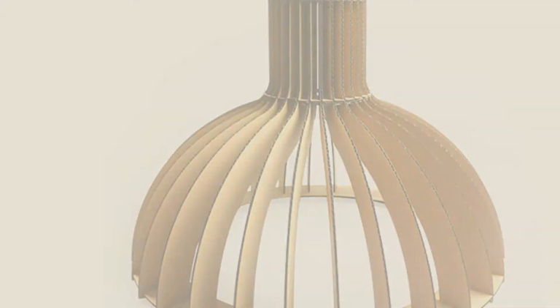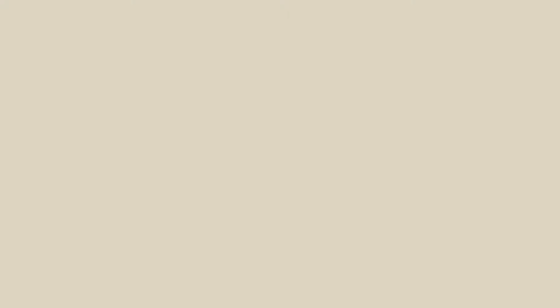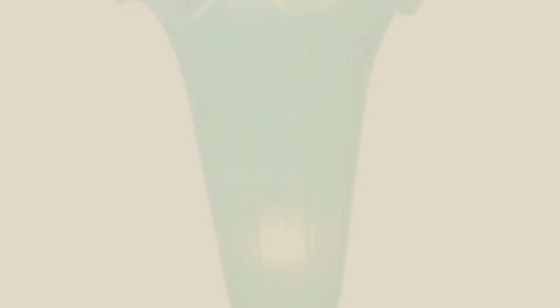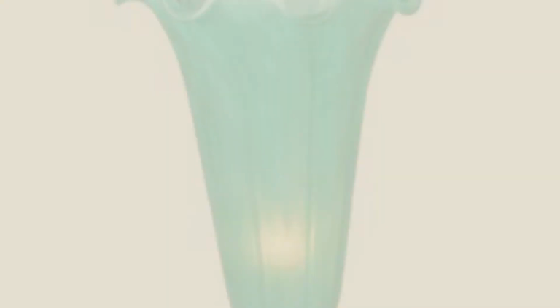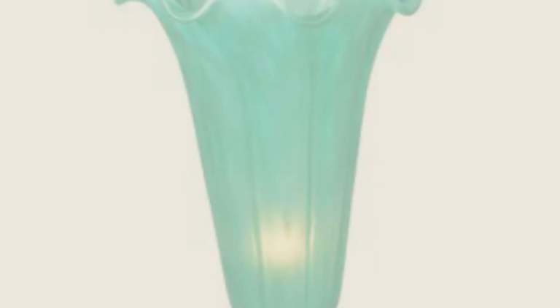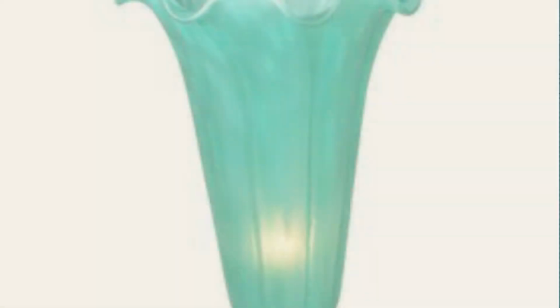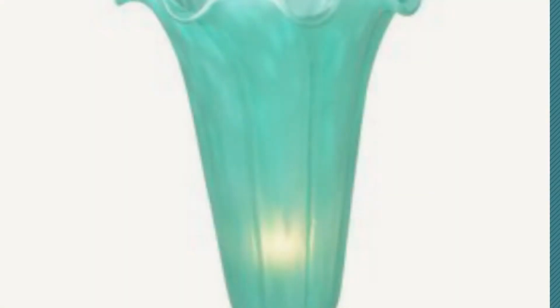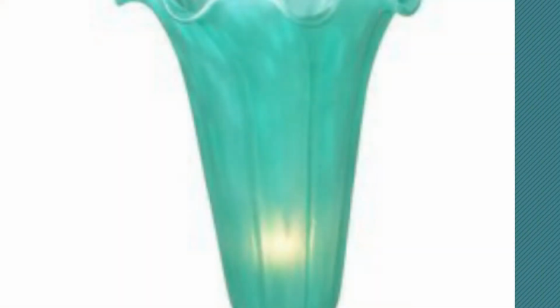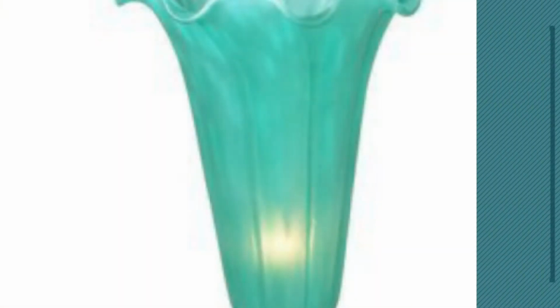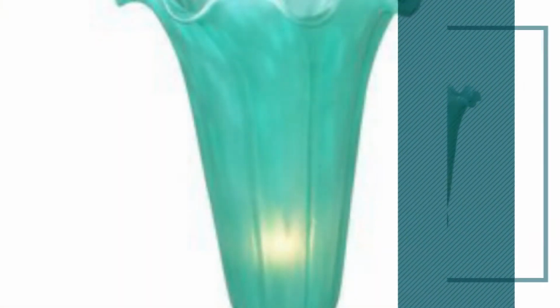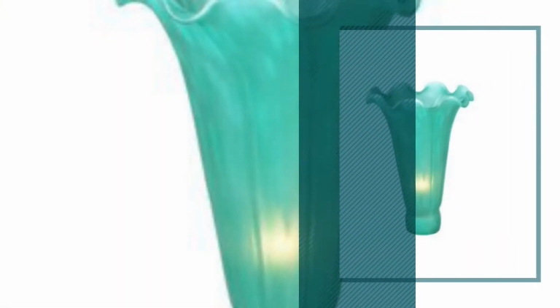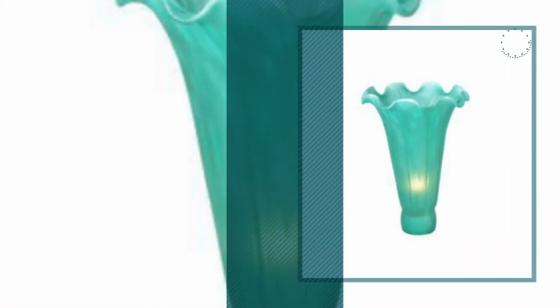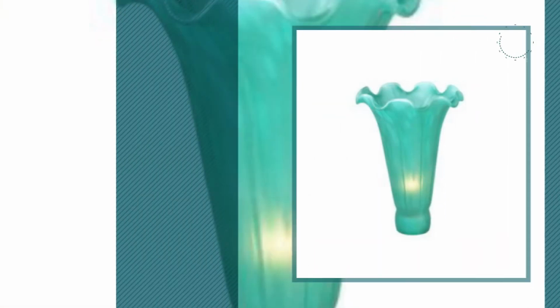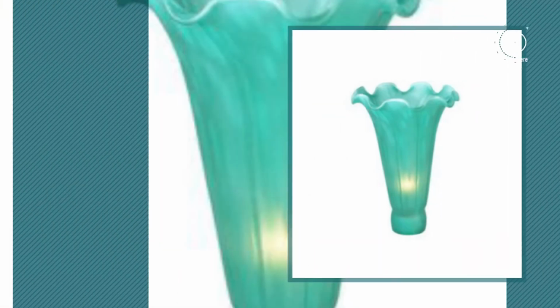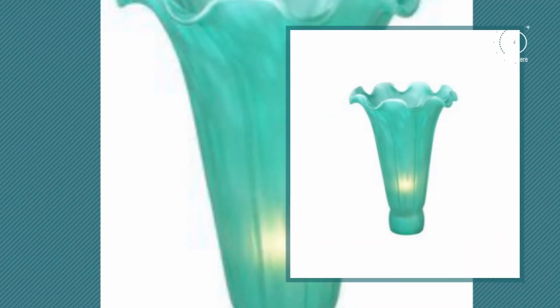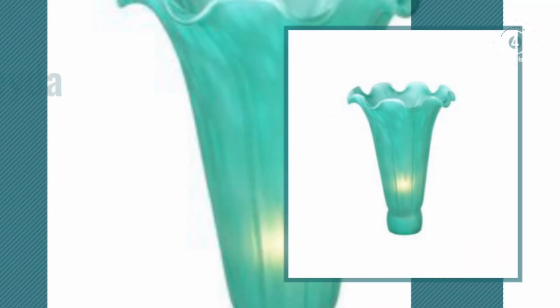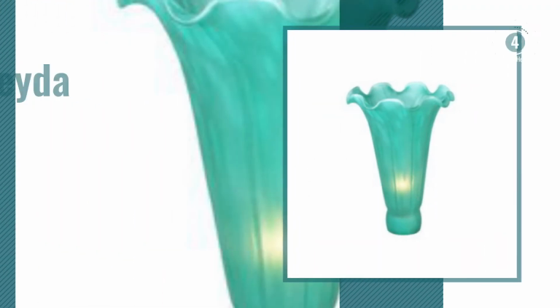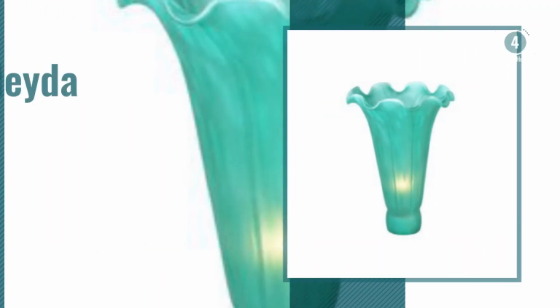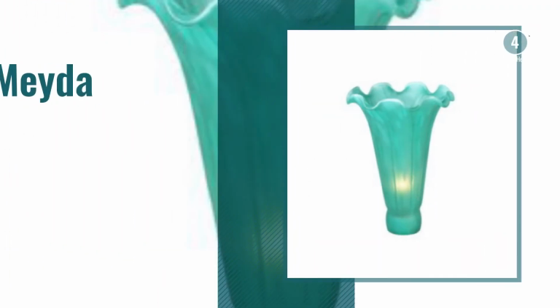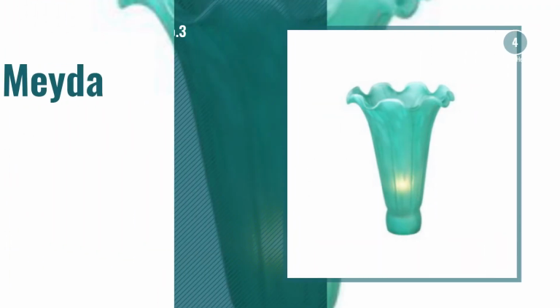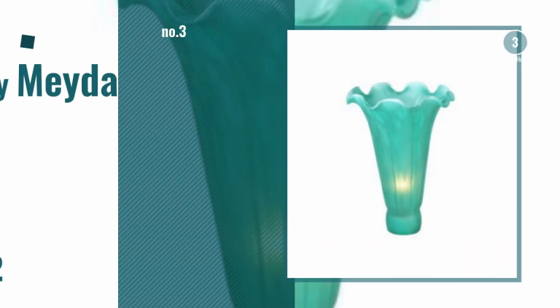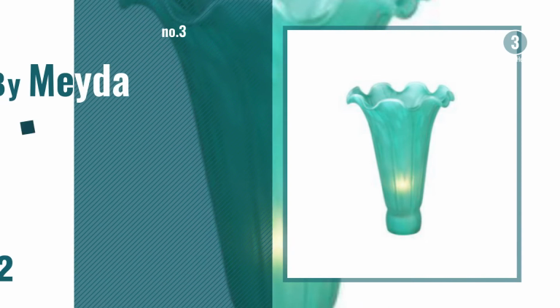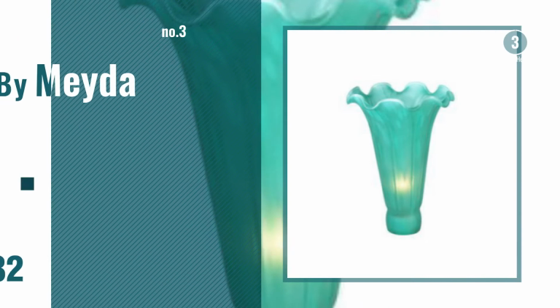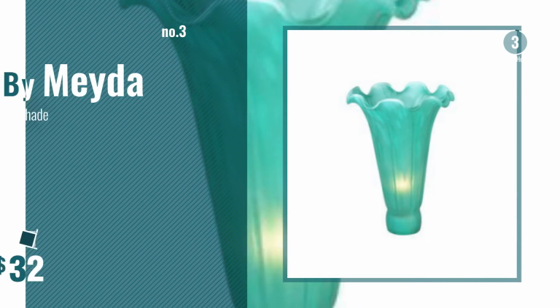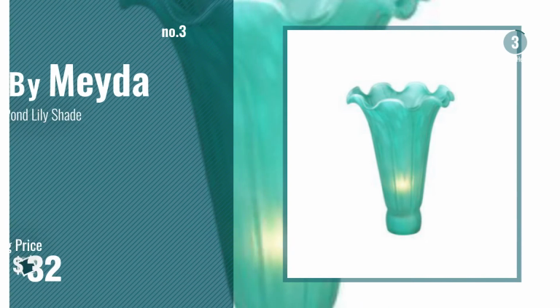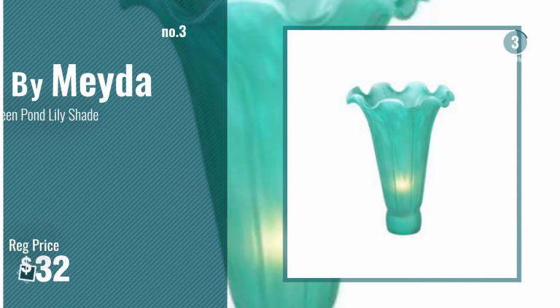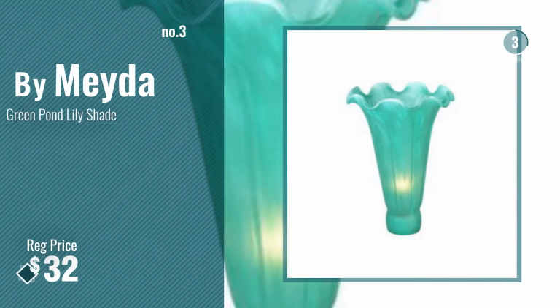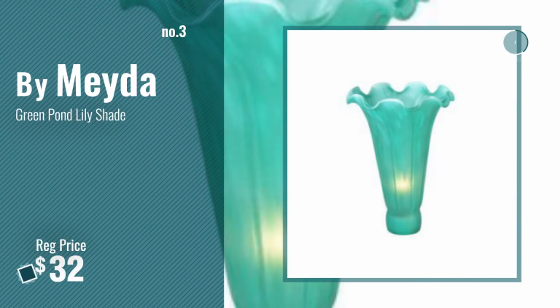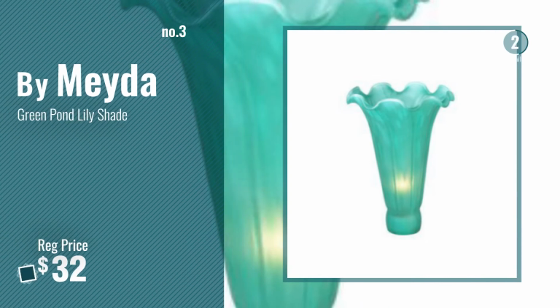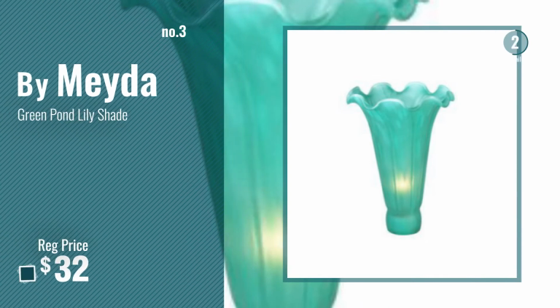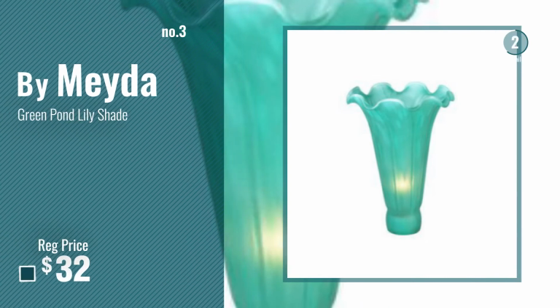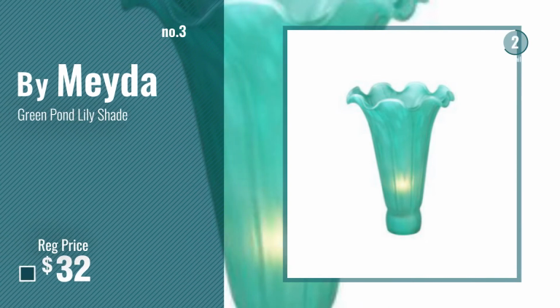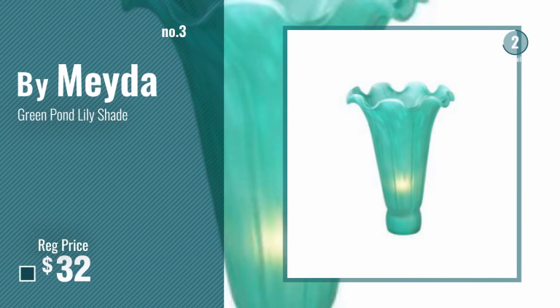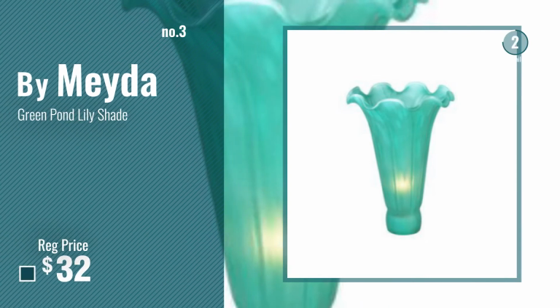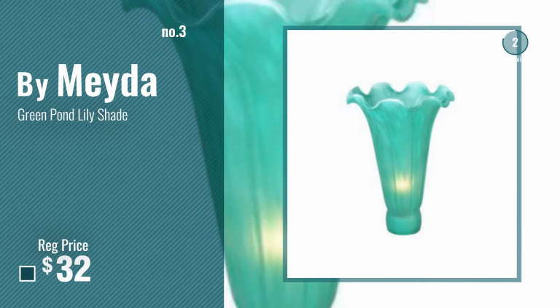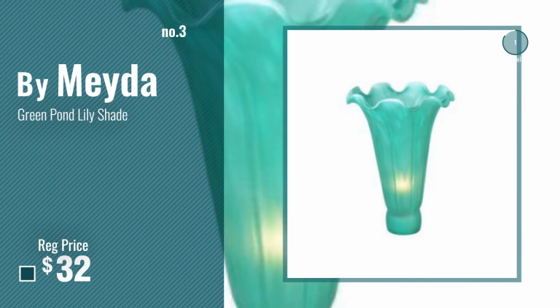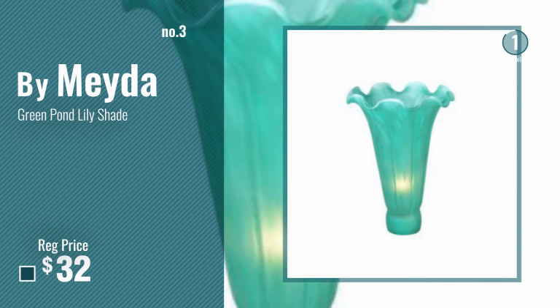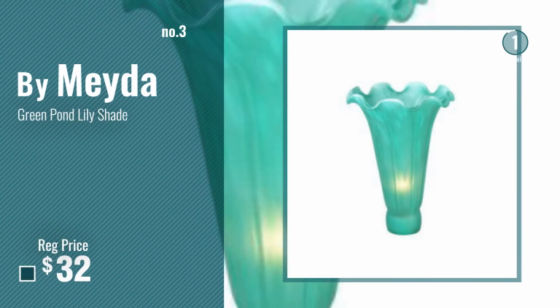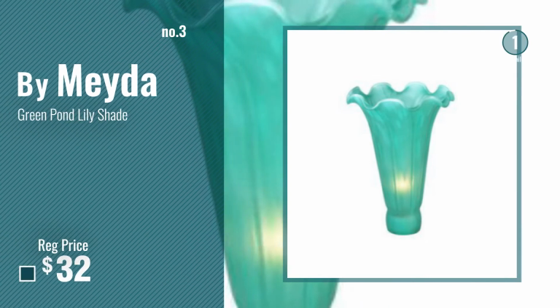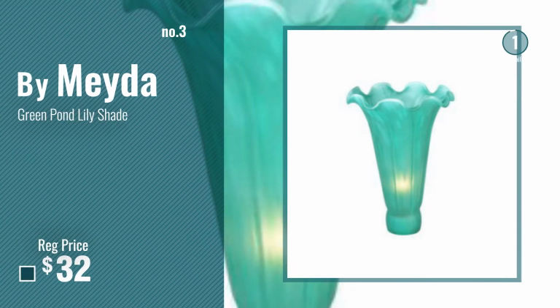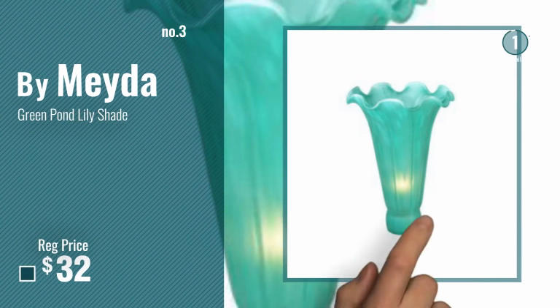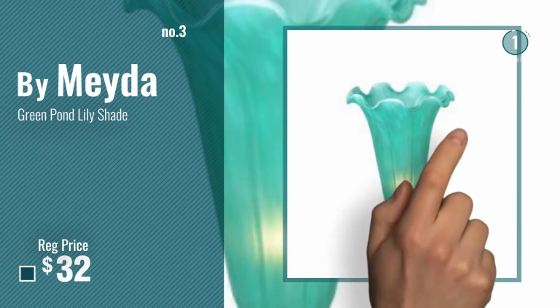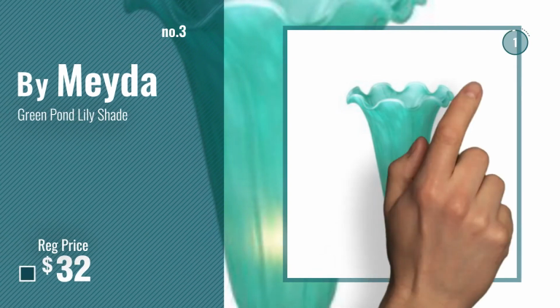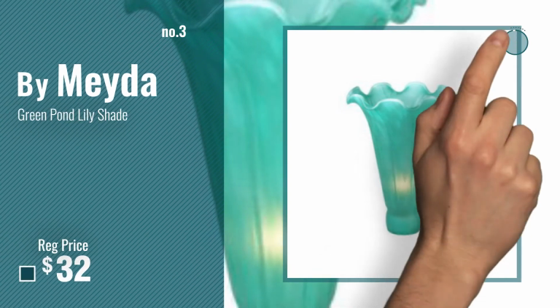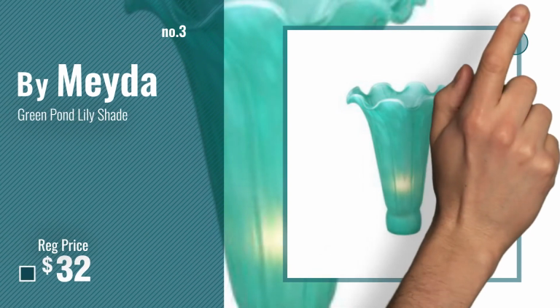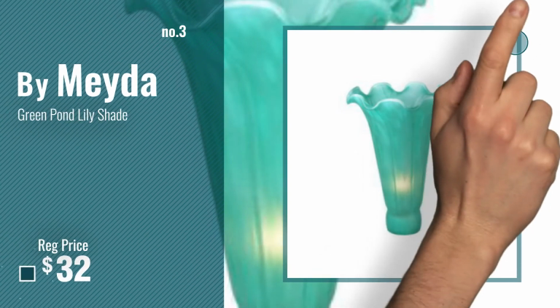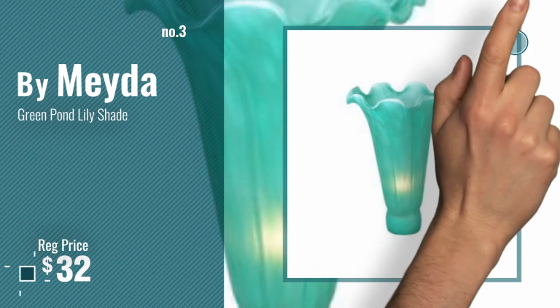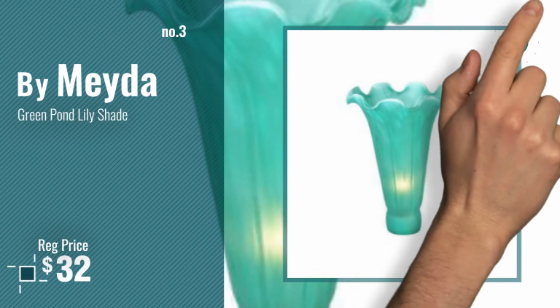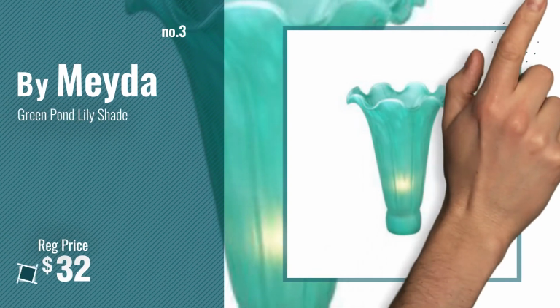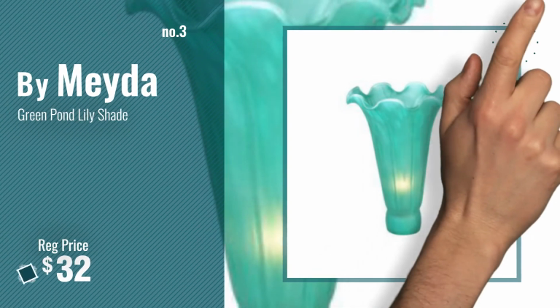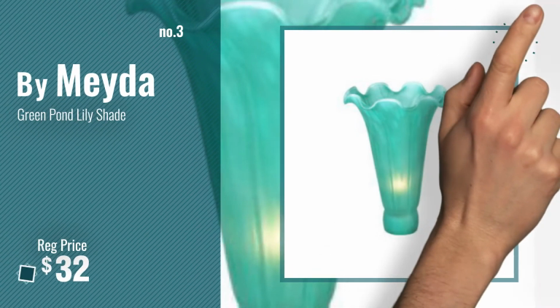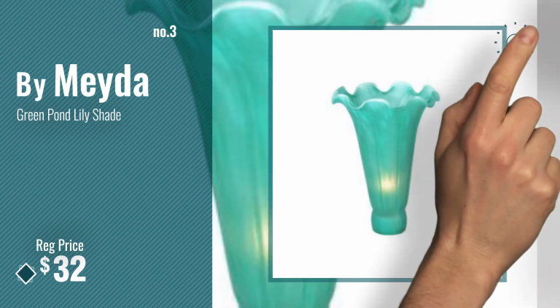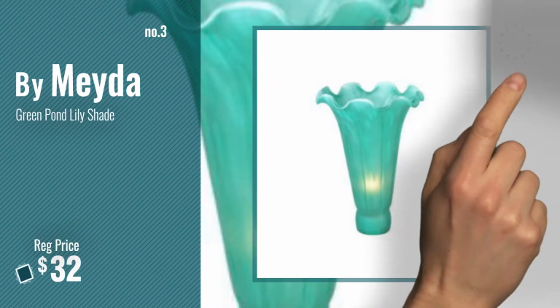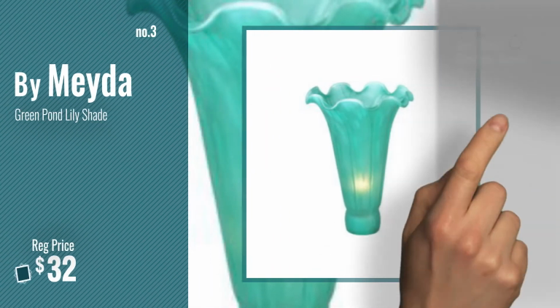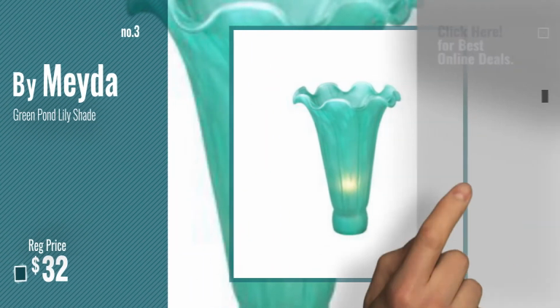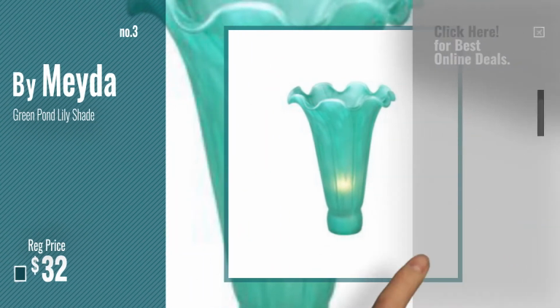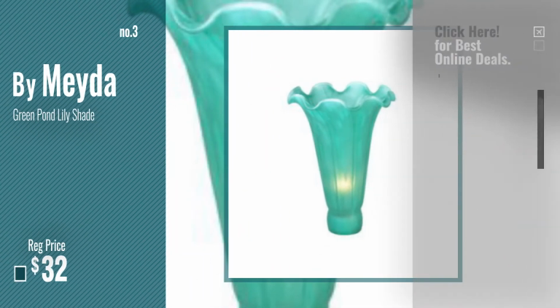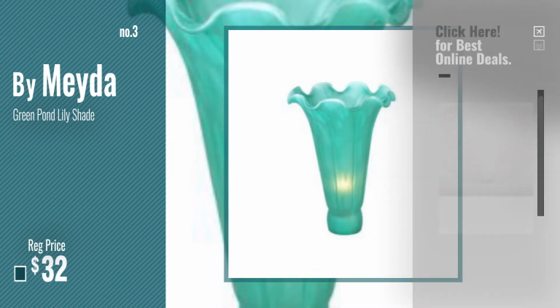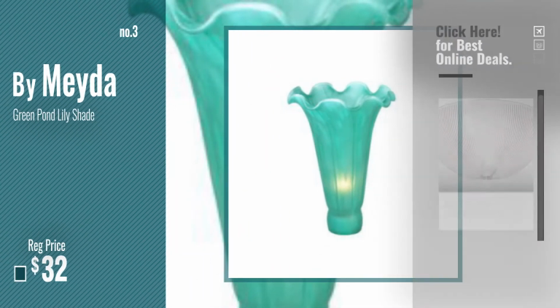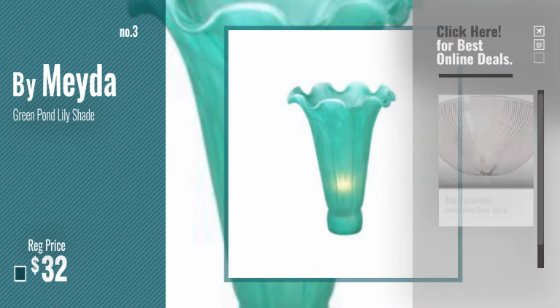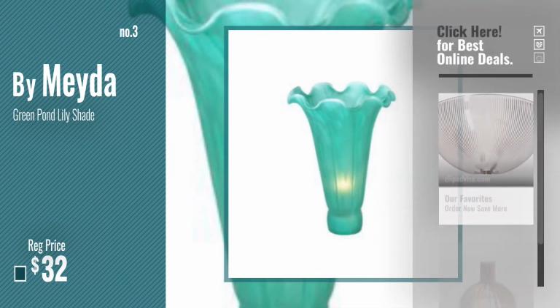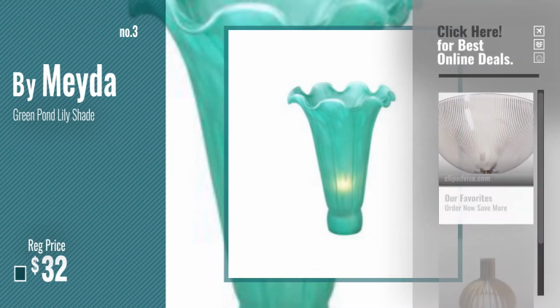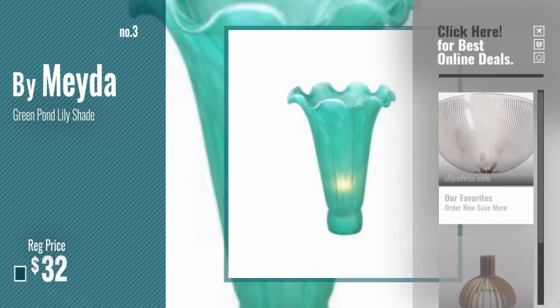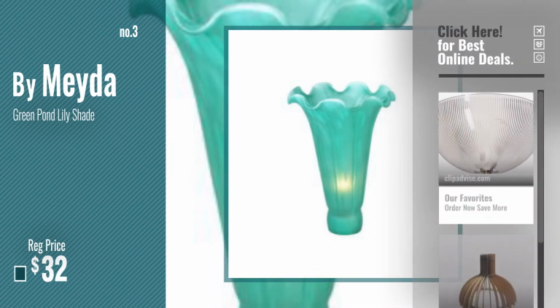Number 3, by Maida. For more info about these great lampshades, just click this circle.